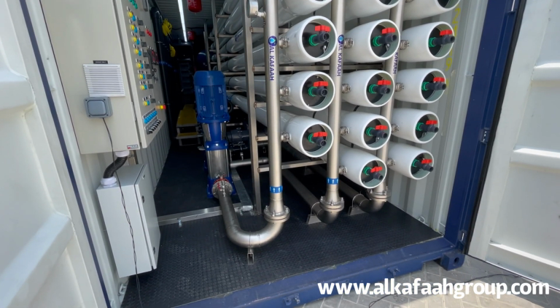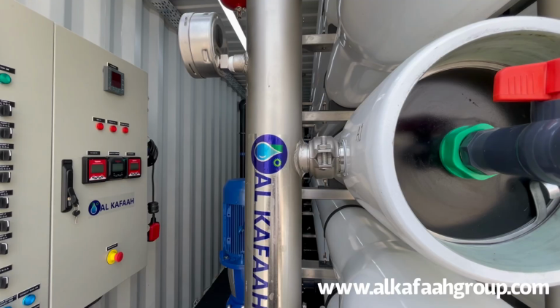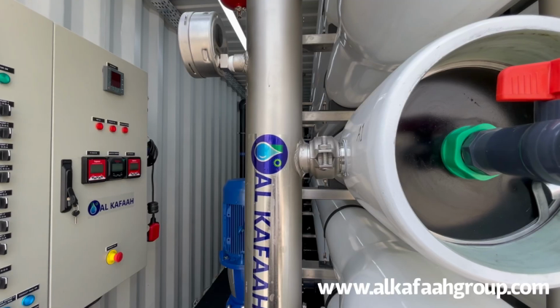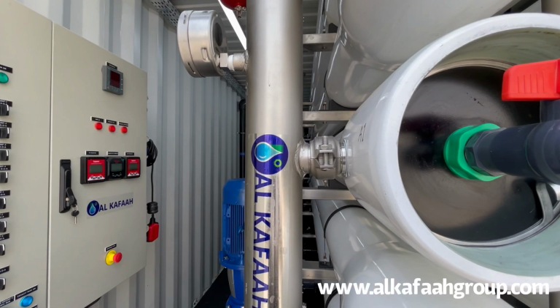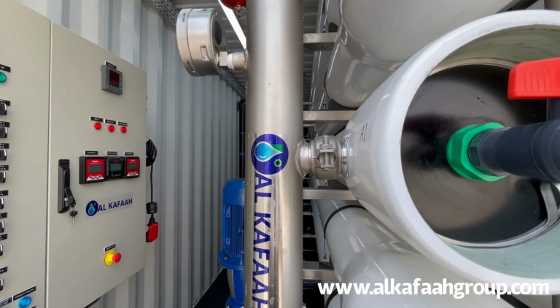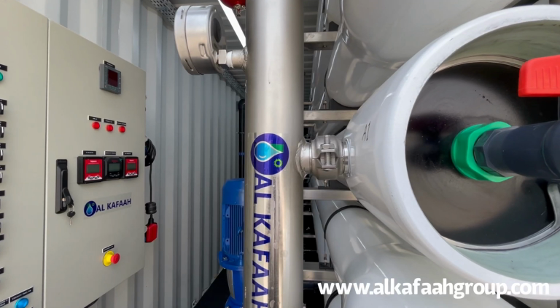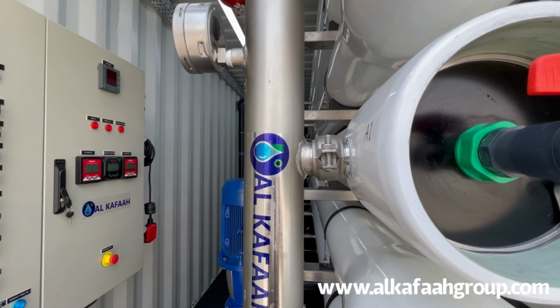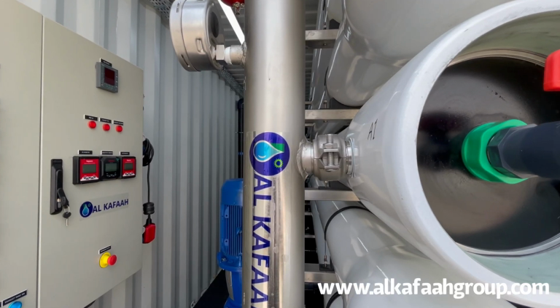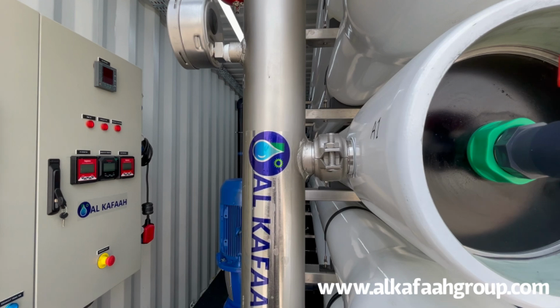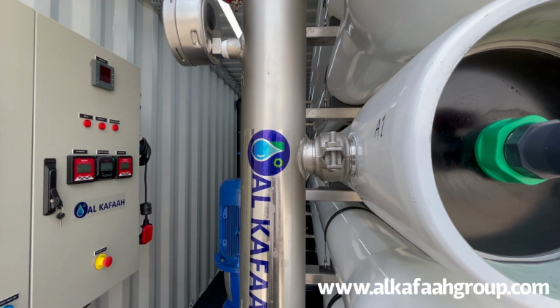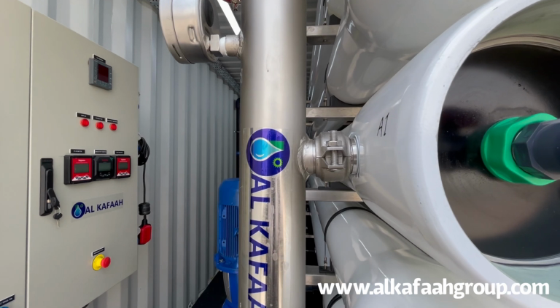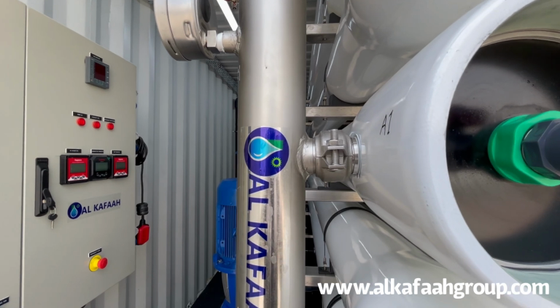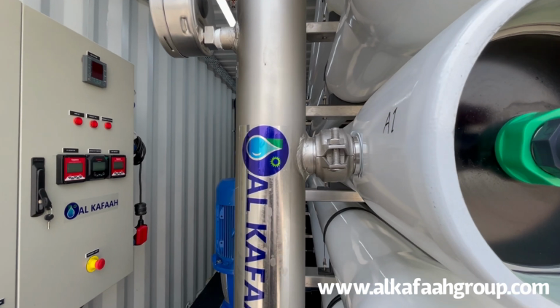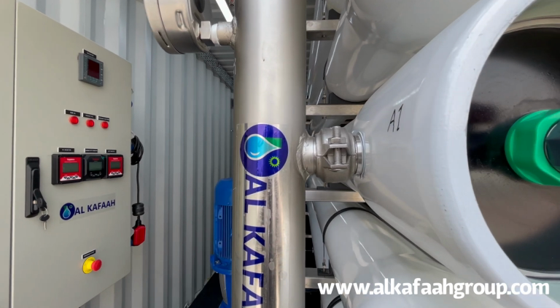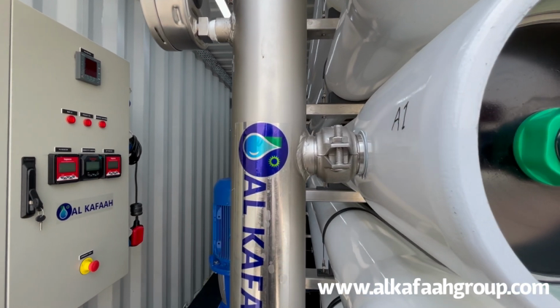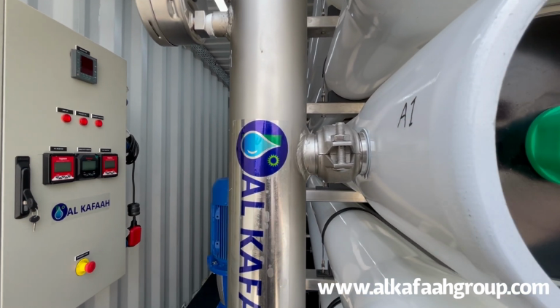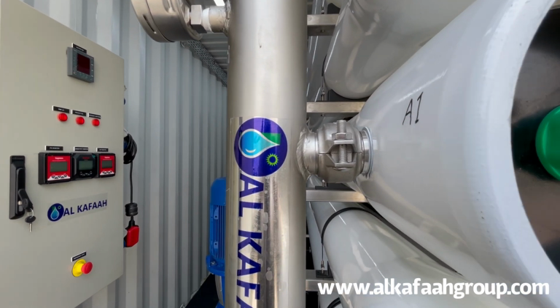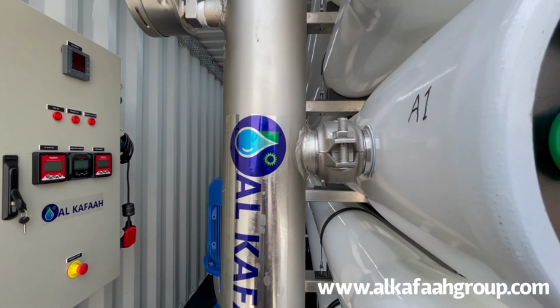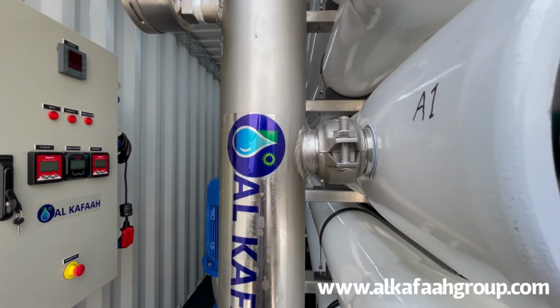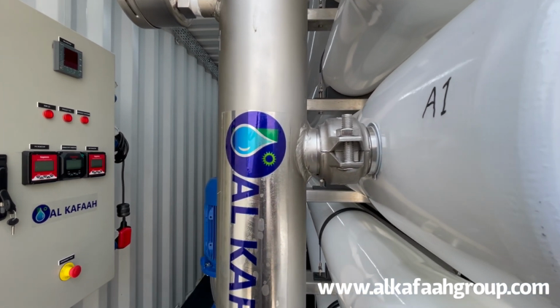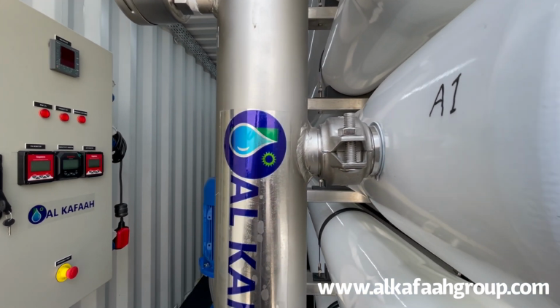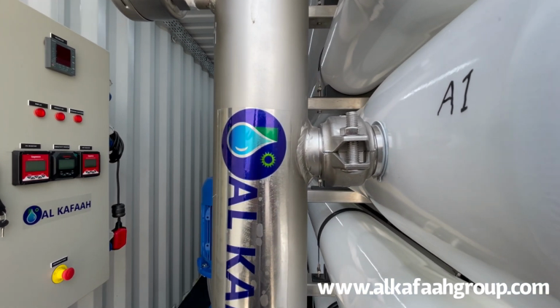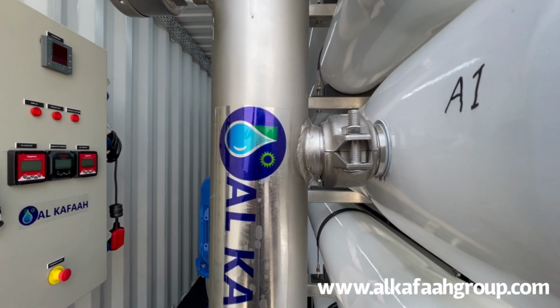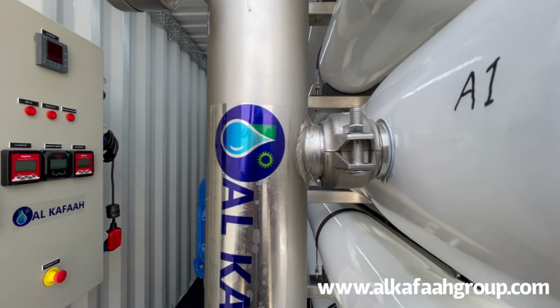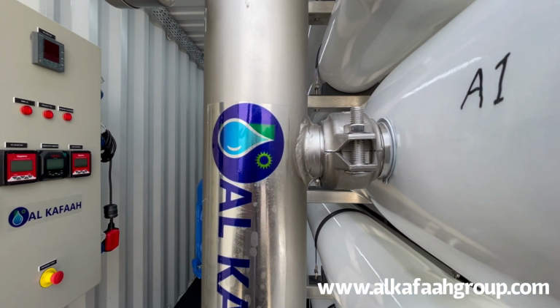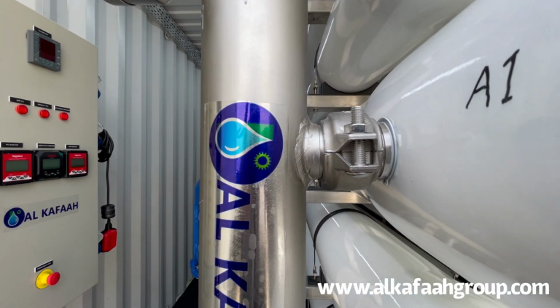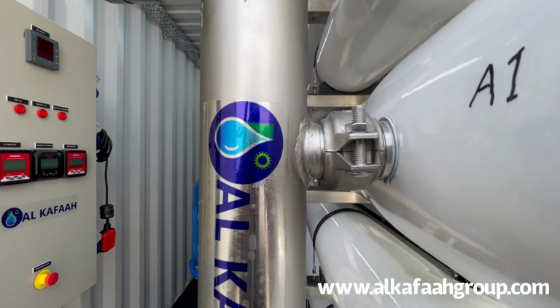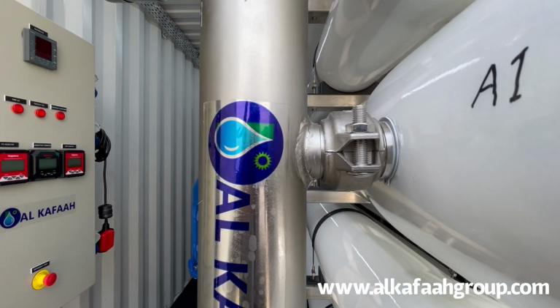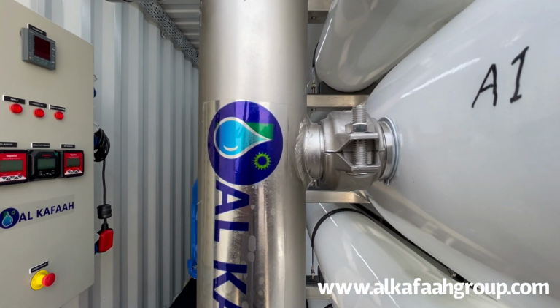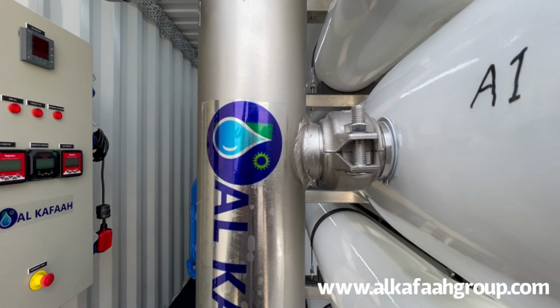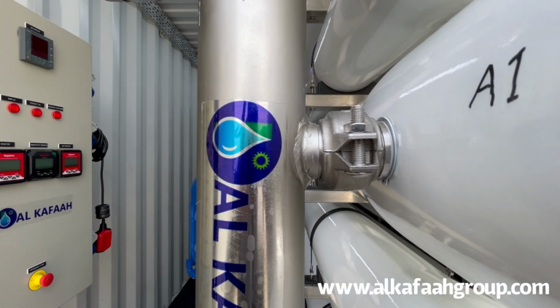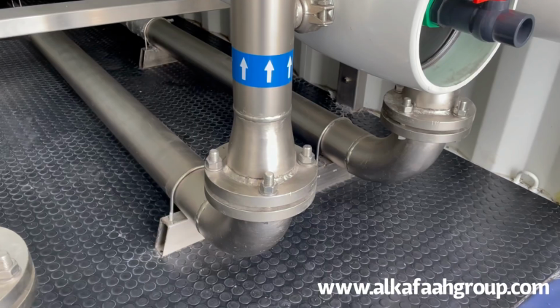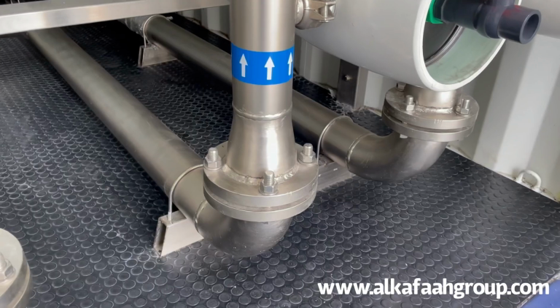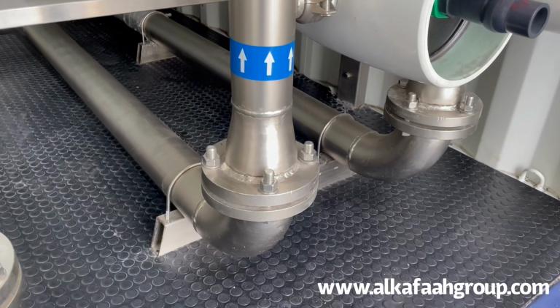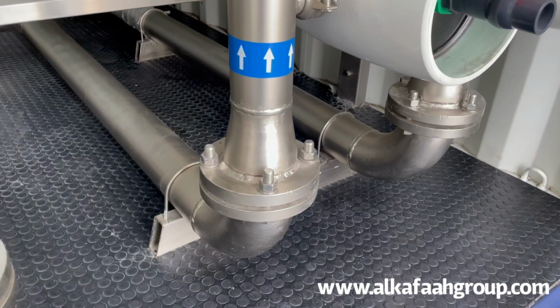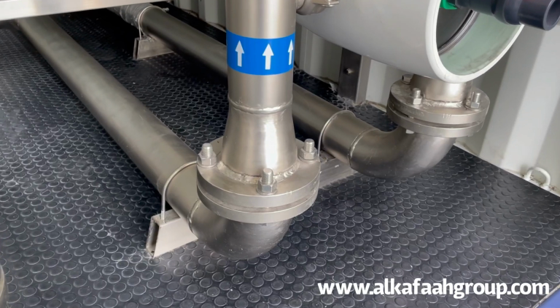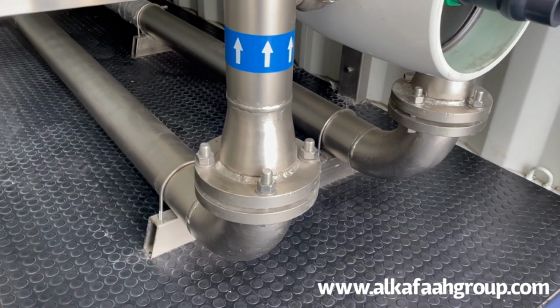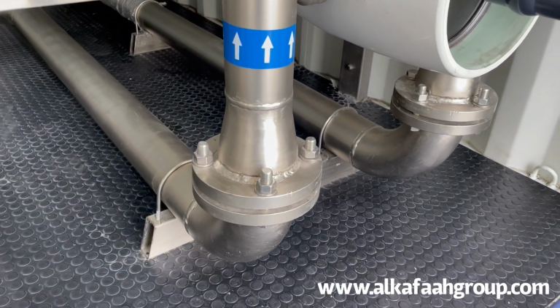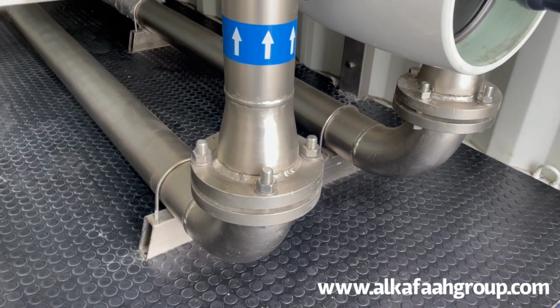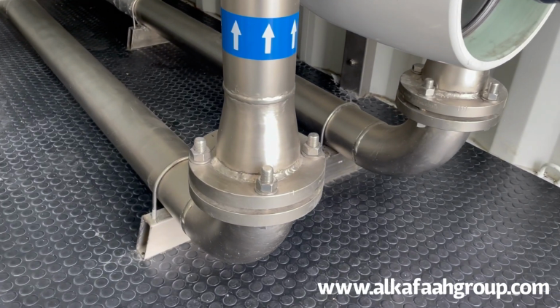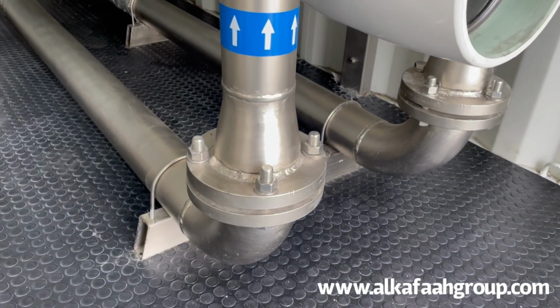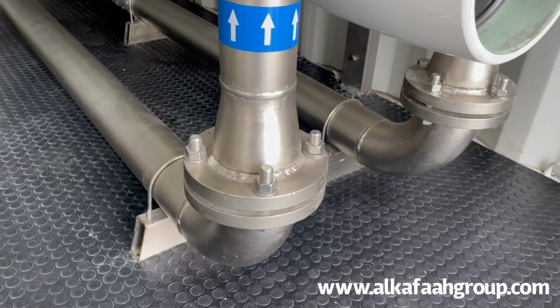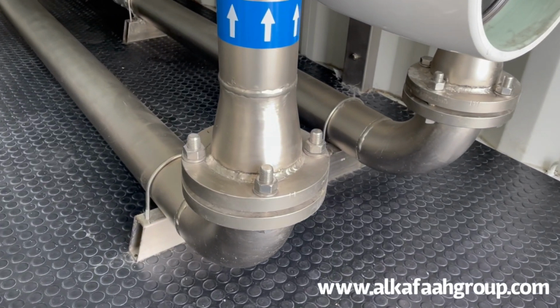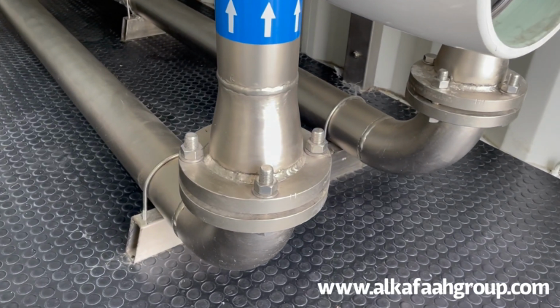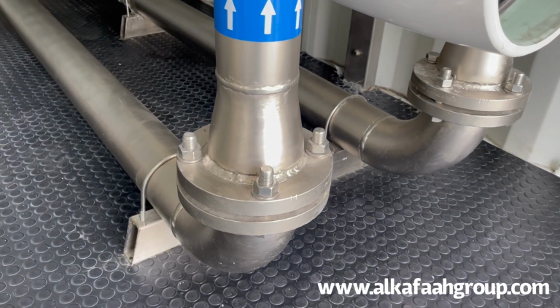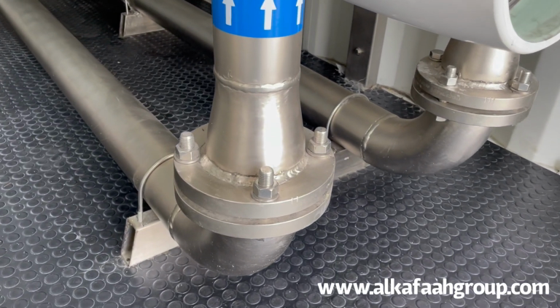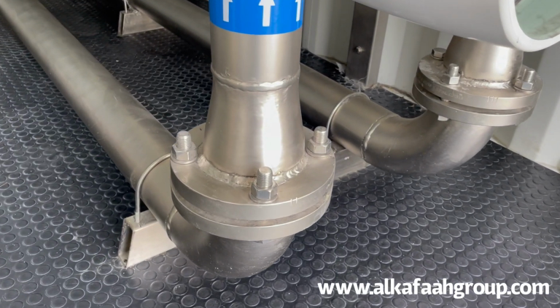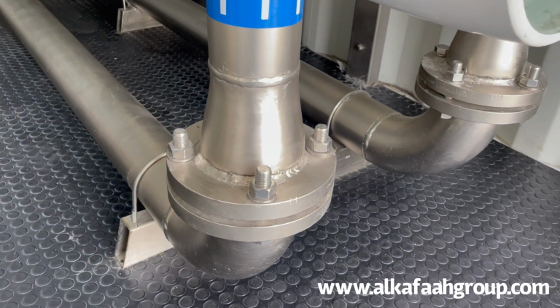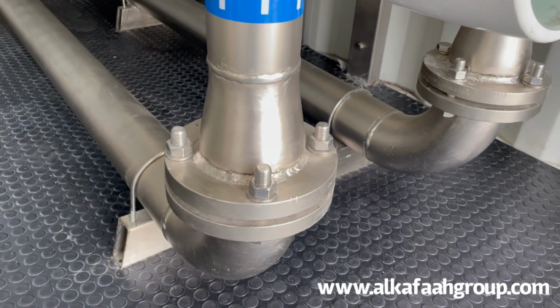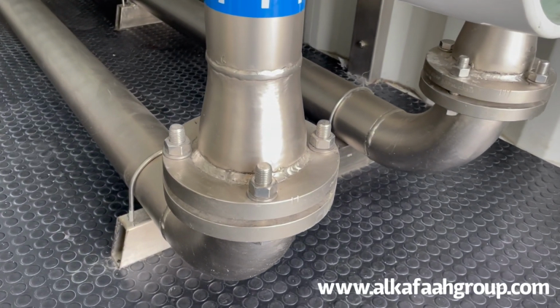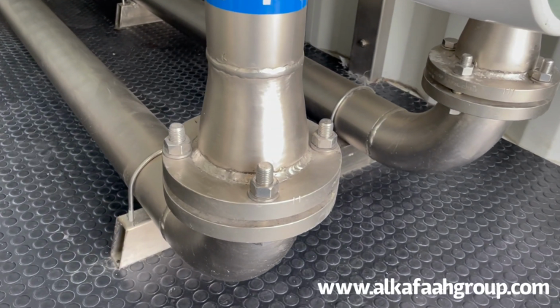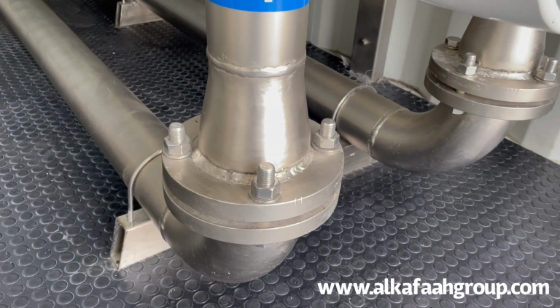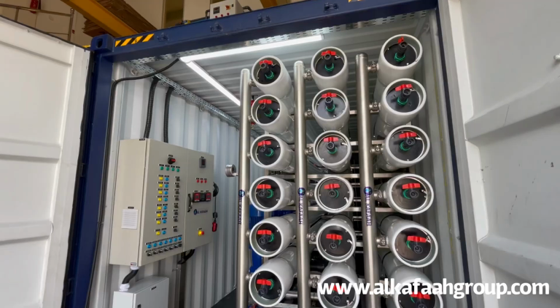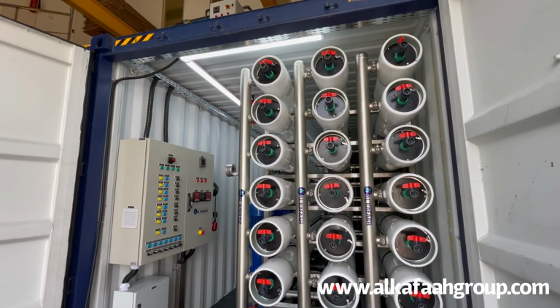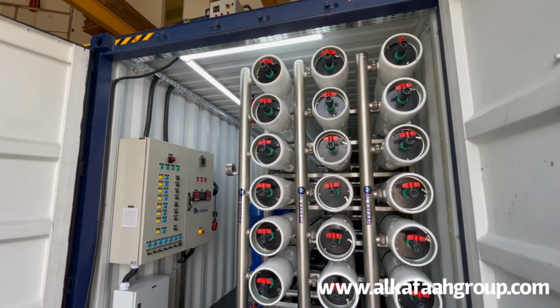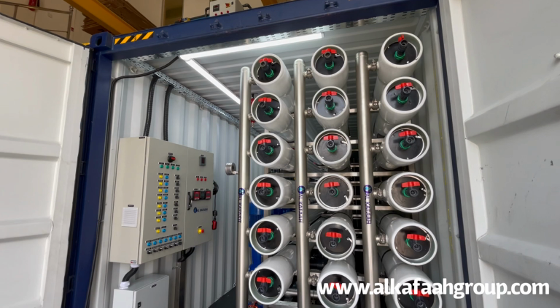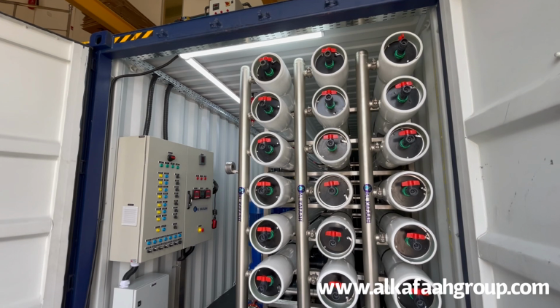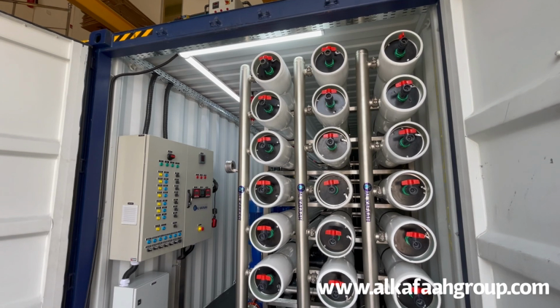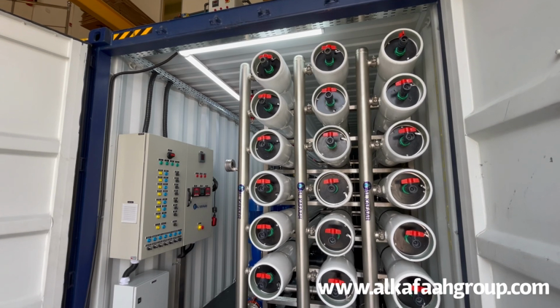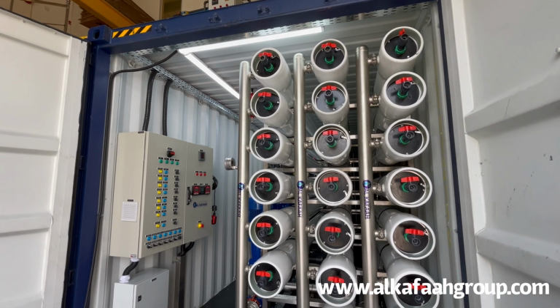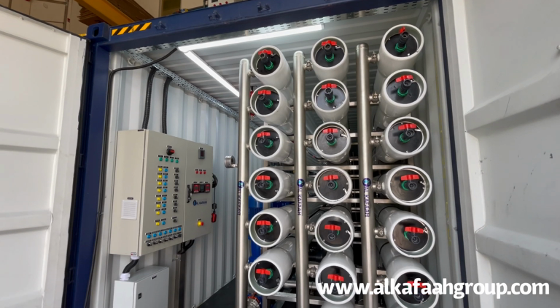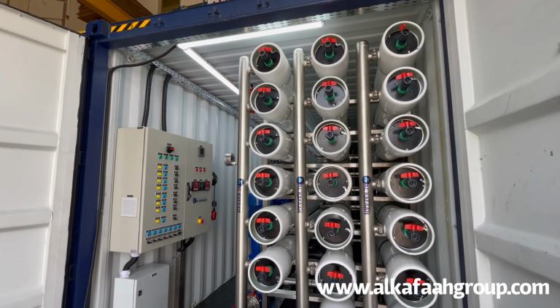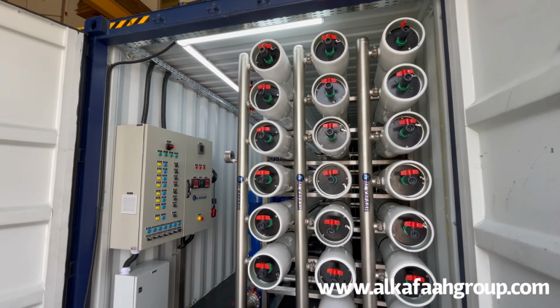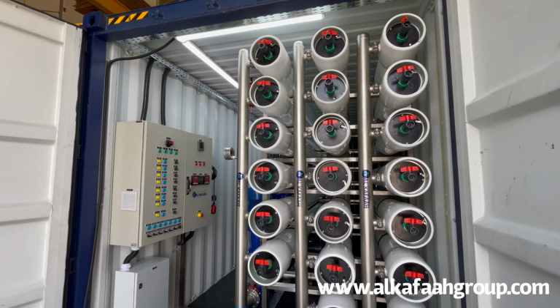All RO systems by Alkafar undergo thorough quality control inspections to assure immediate startup at site.